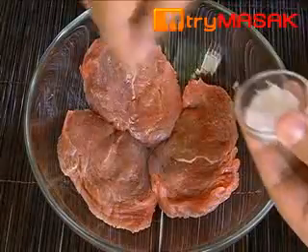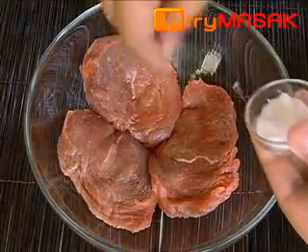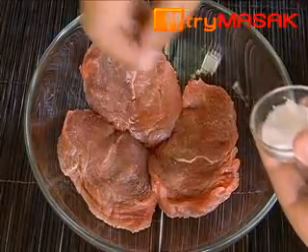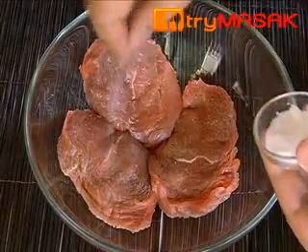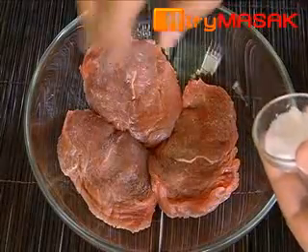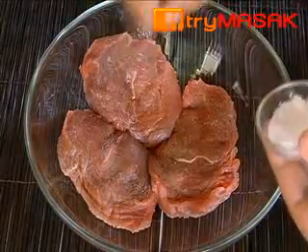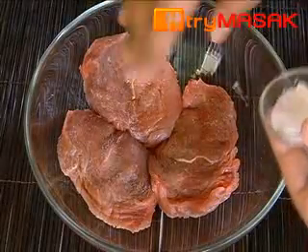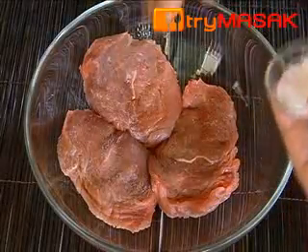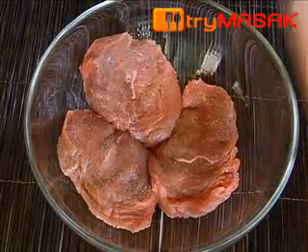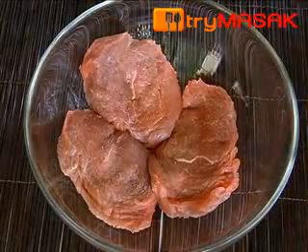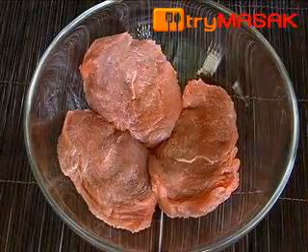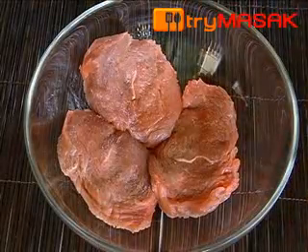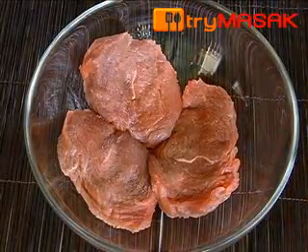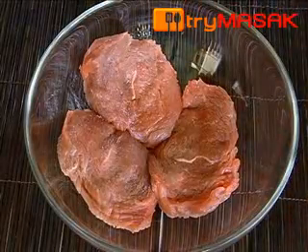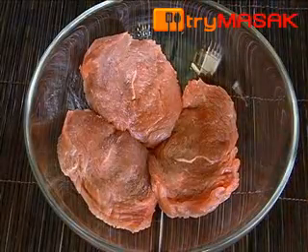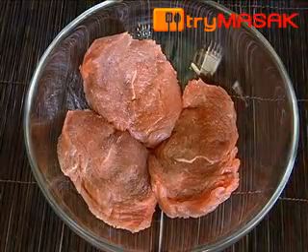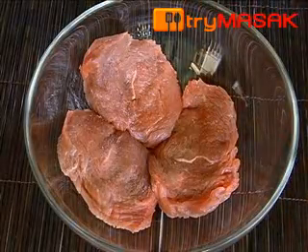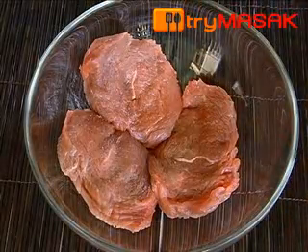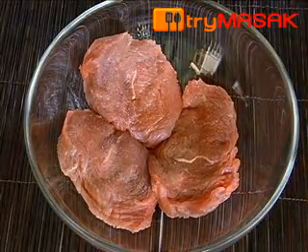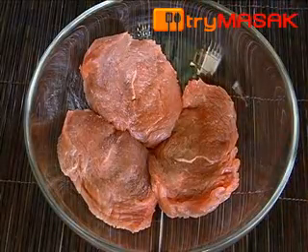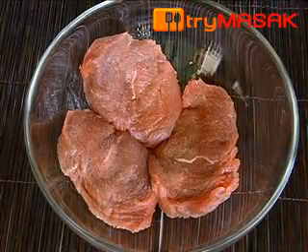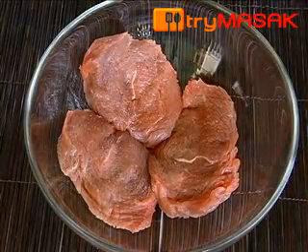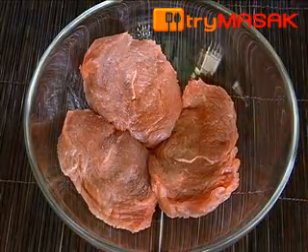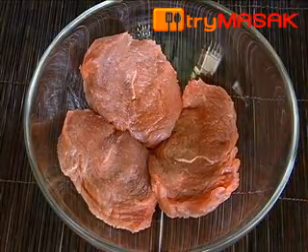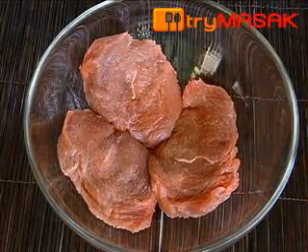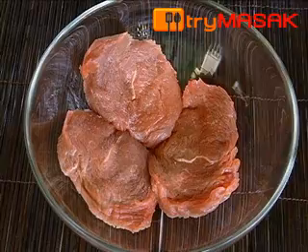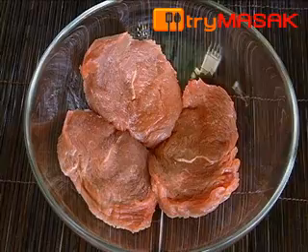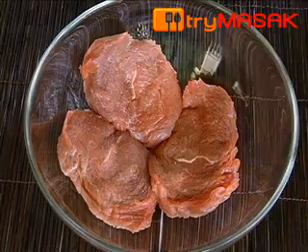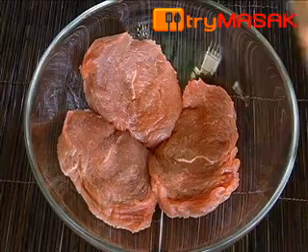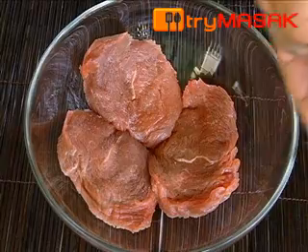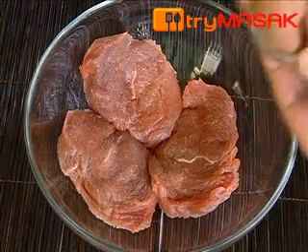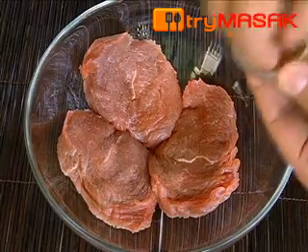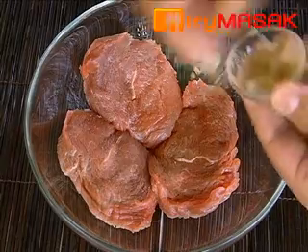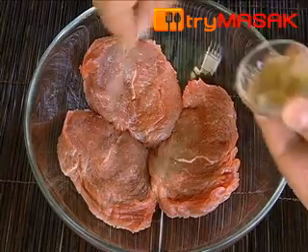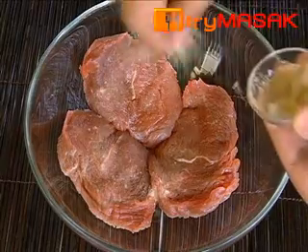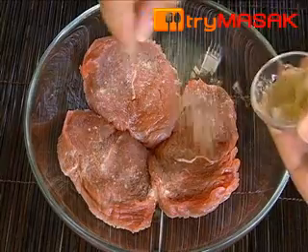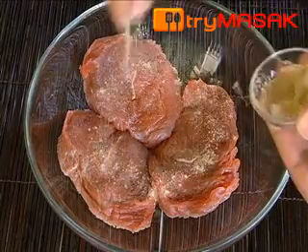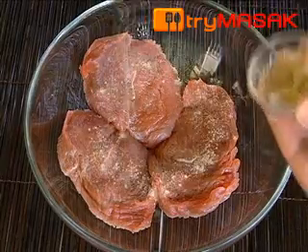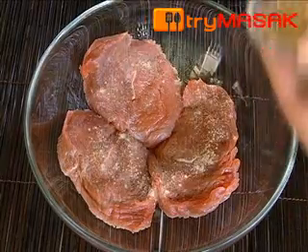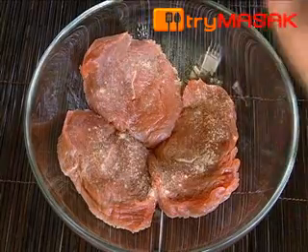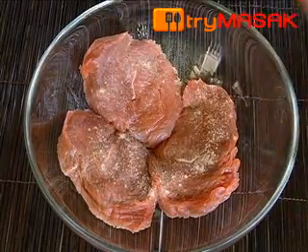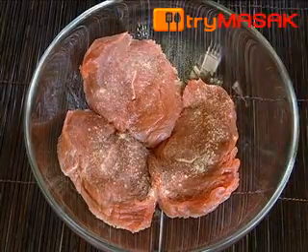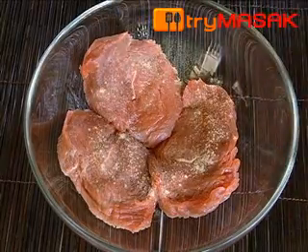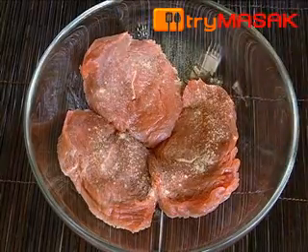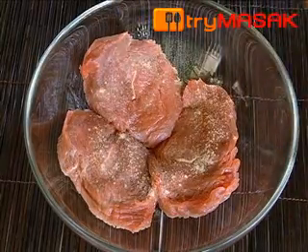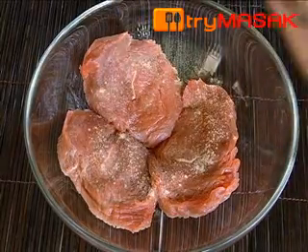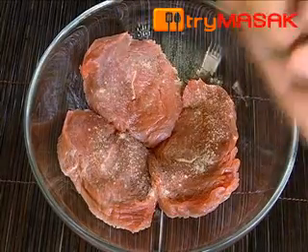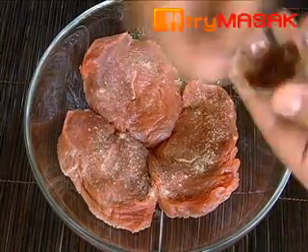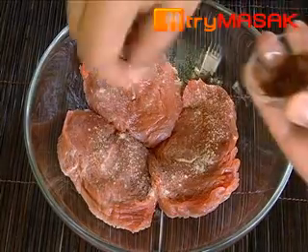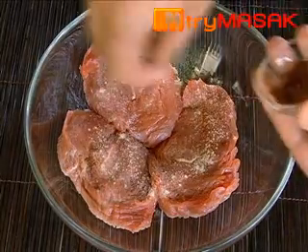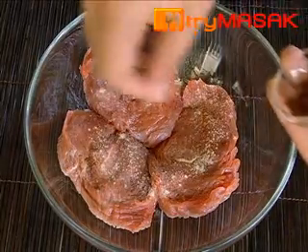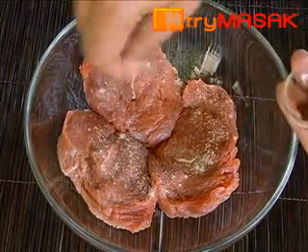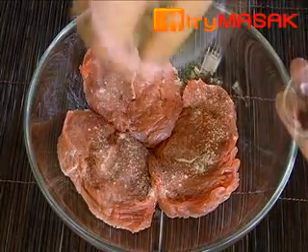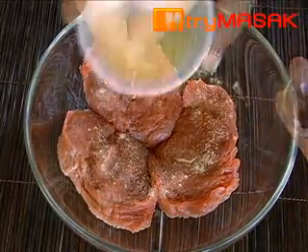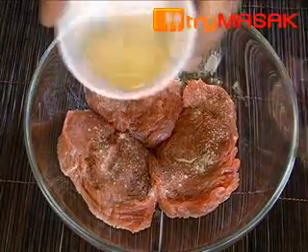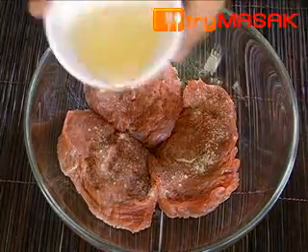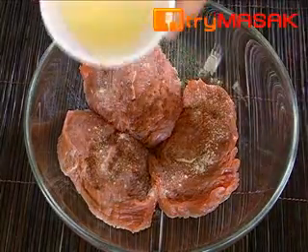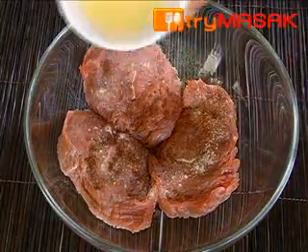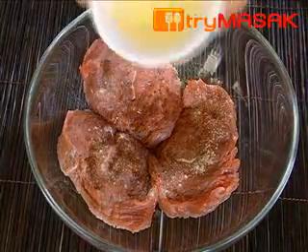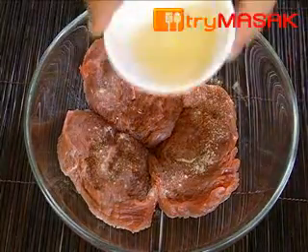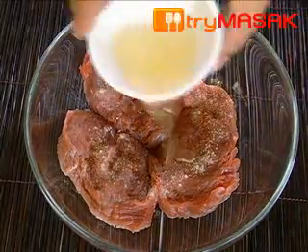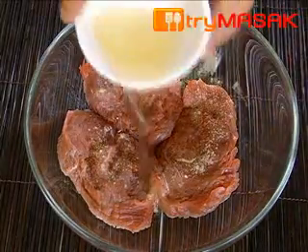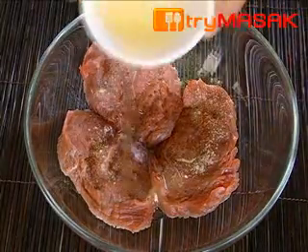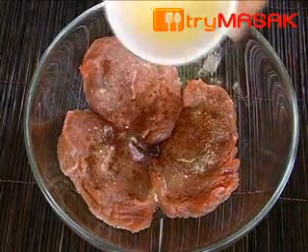Marinate the beef with salt, pepper powder, and paprika oil.